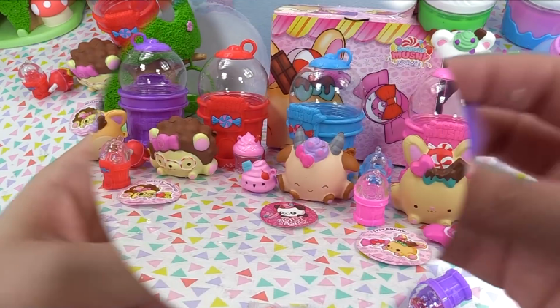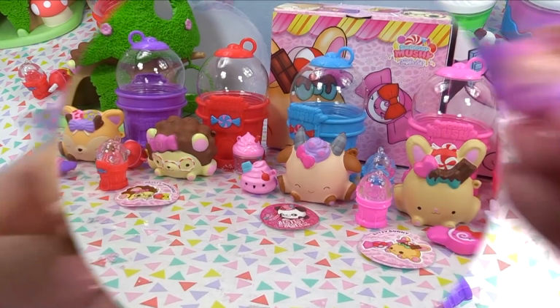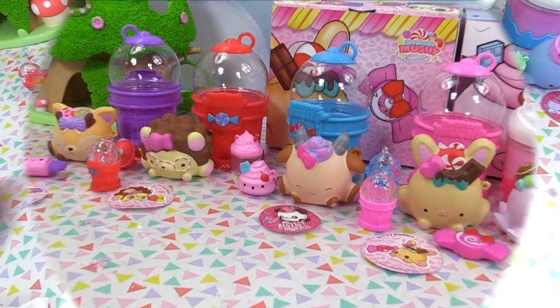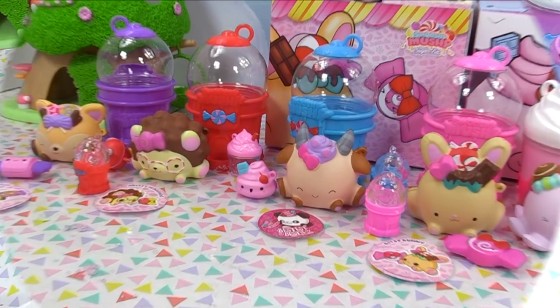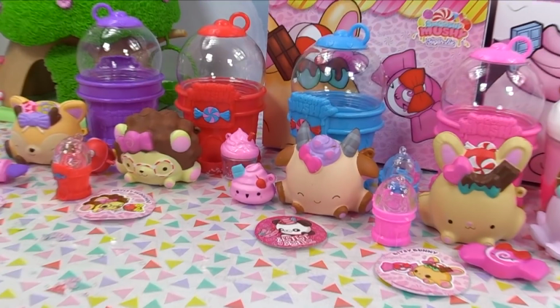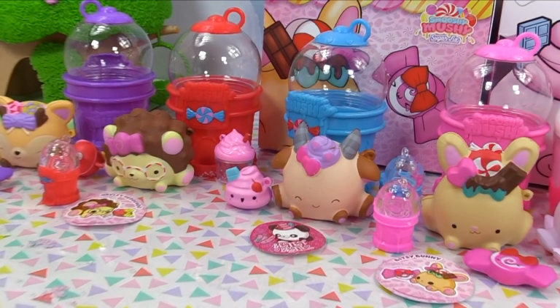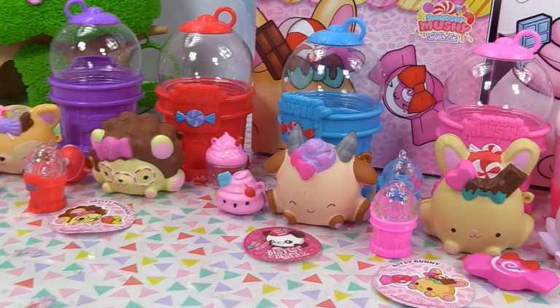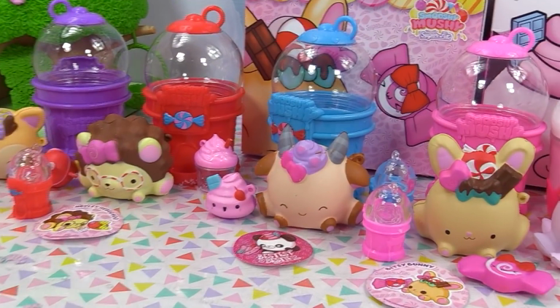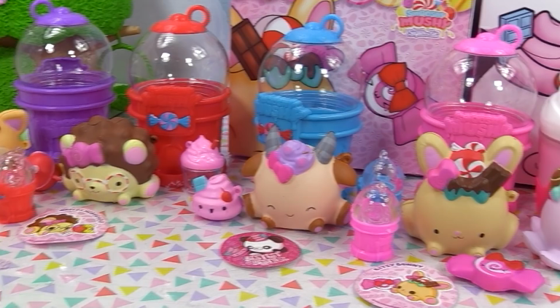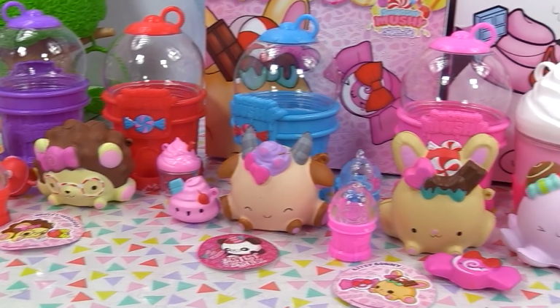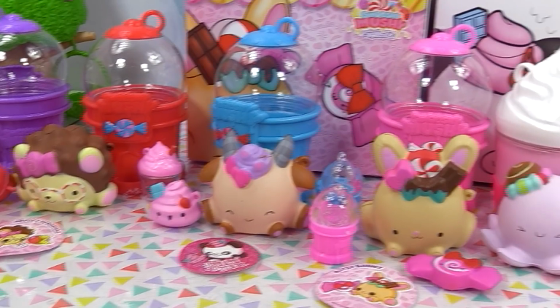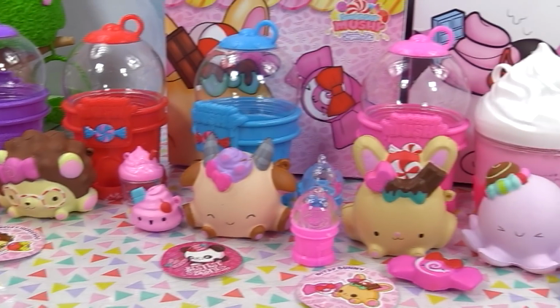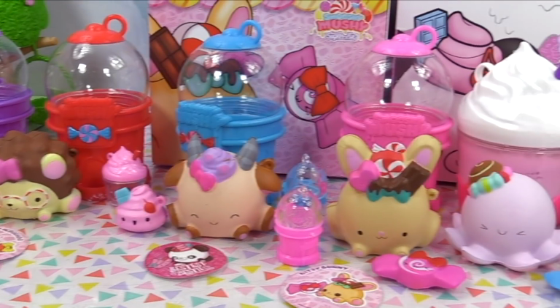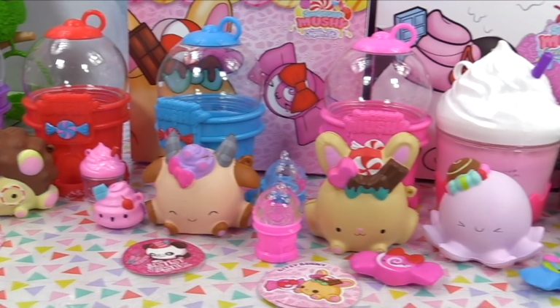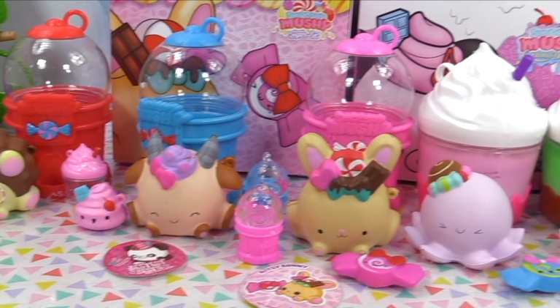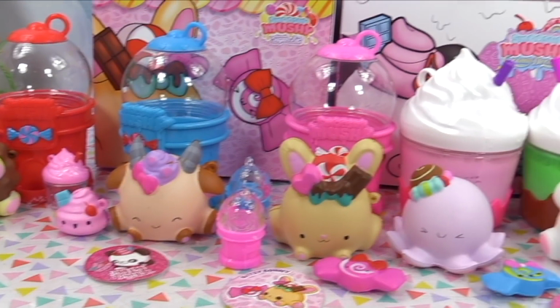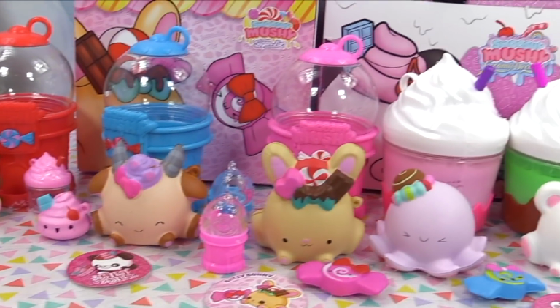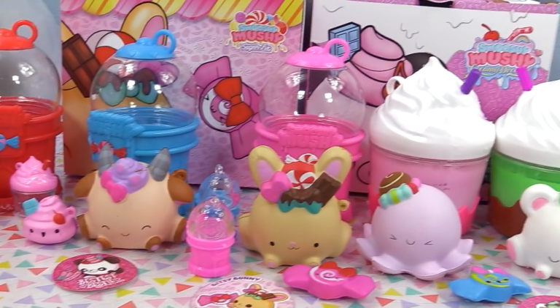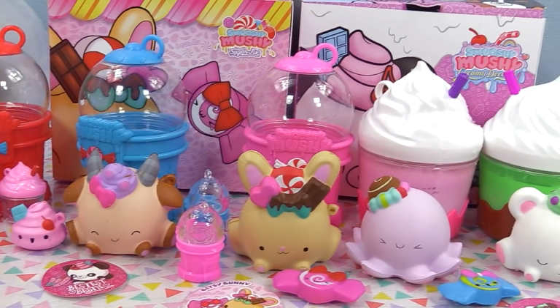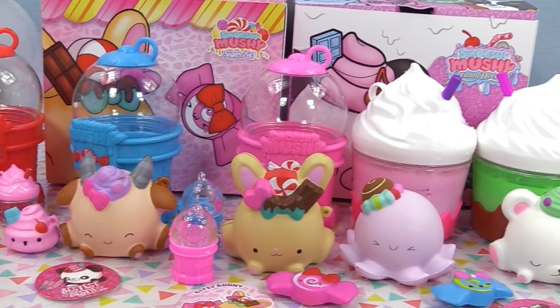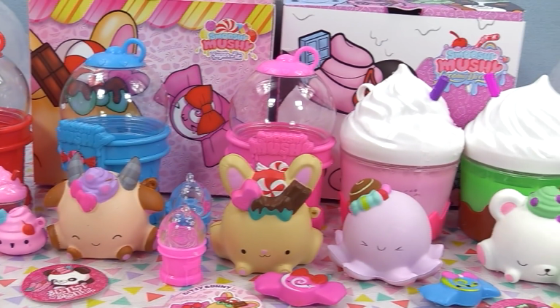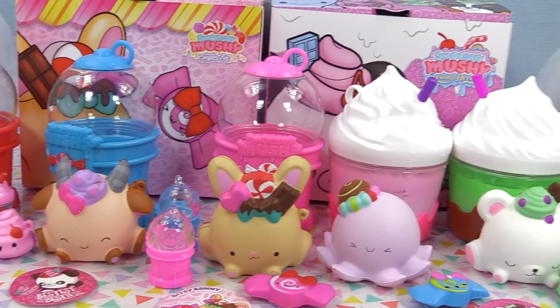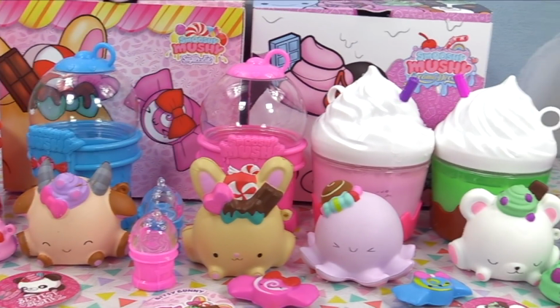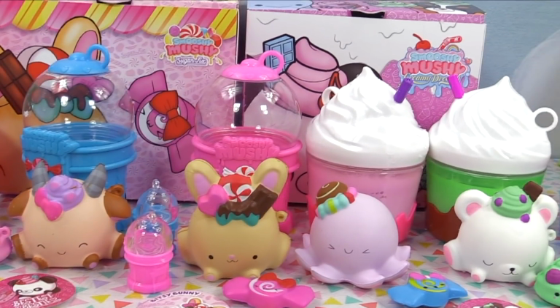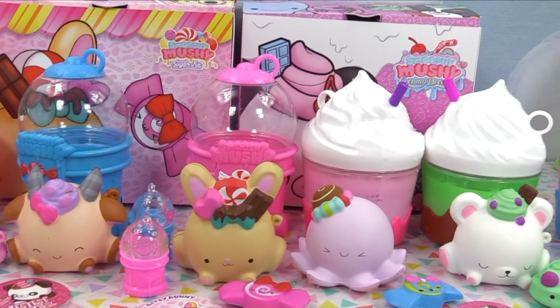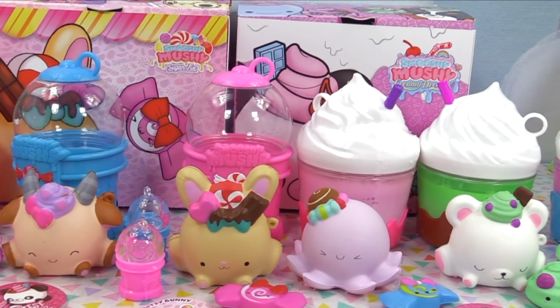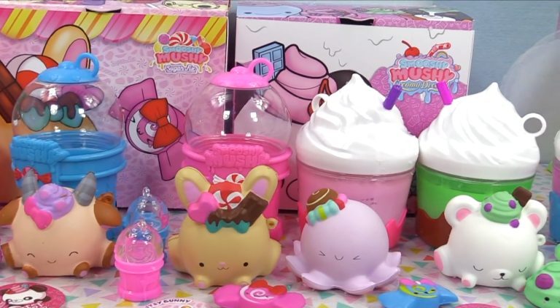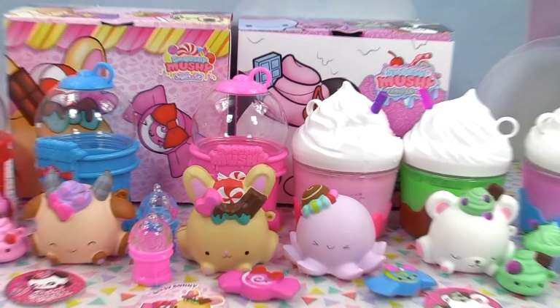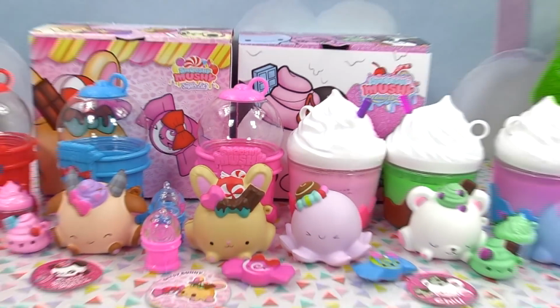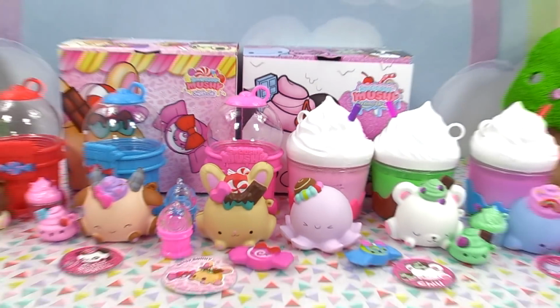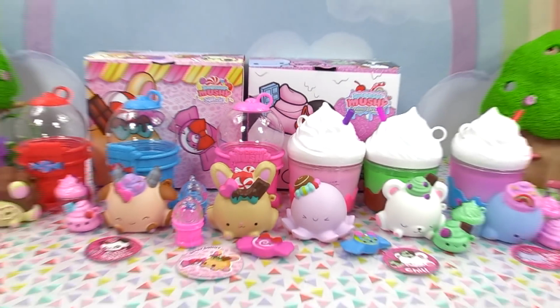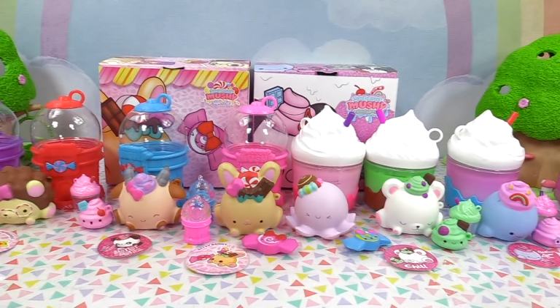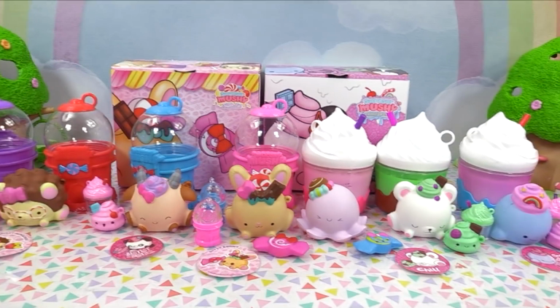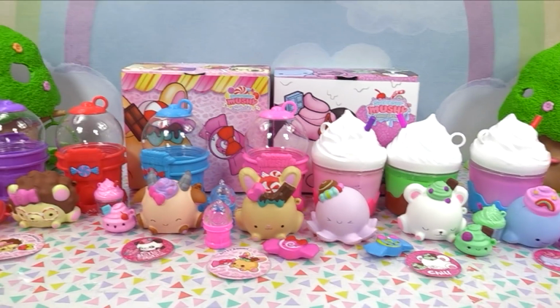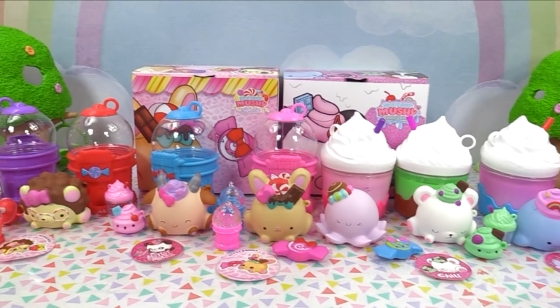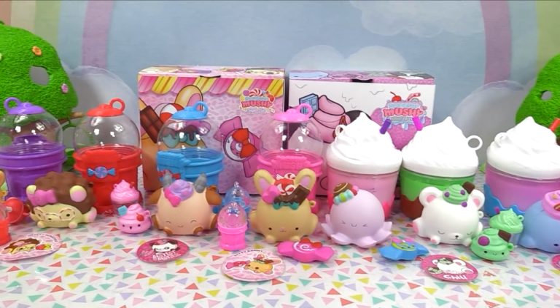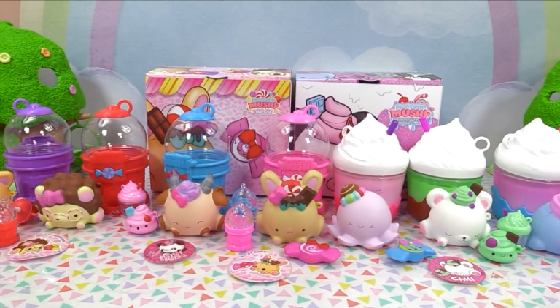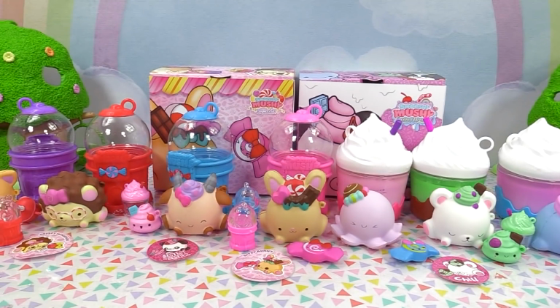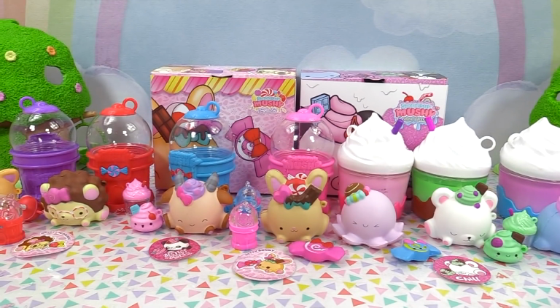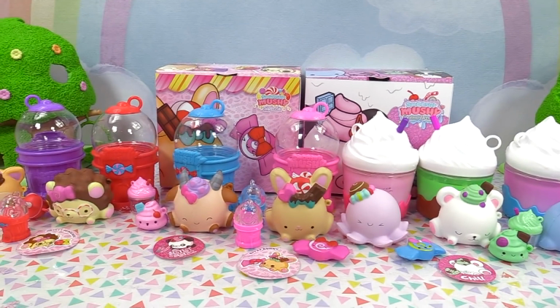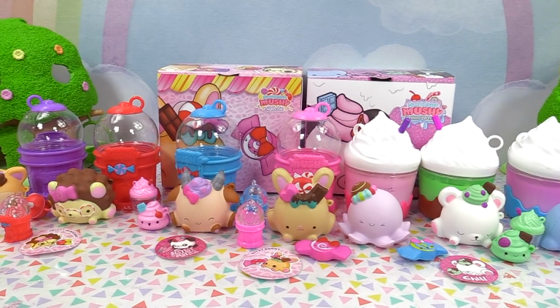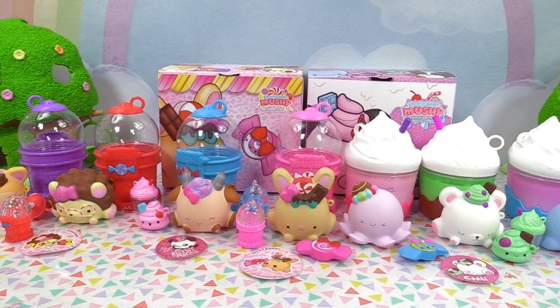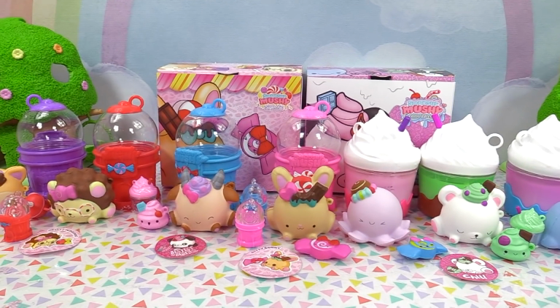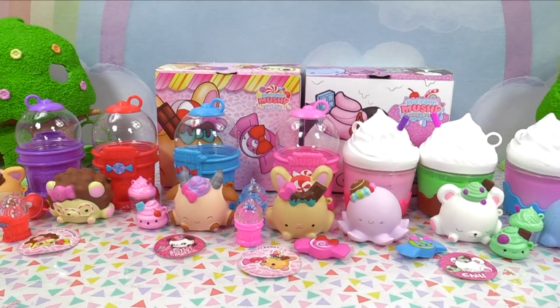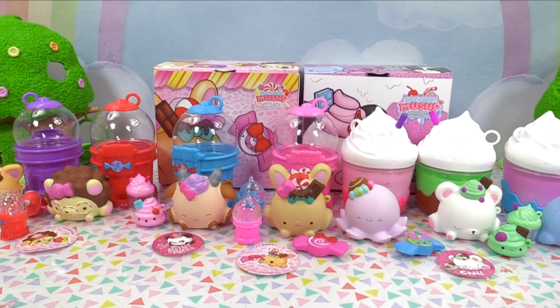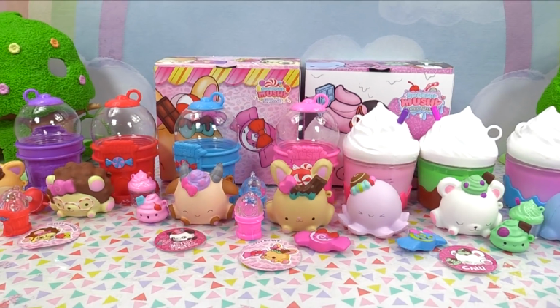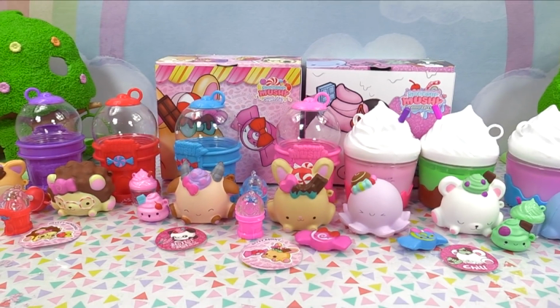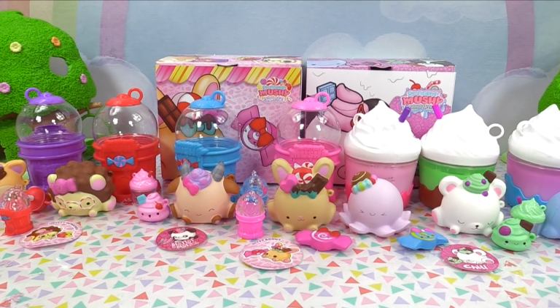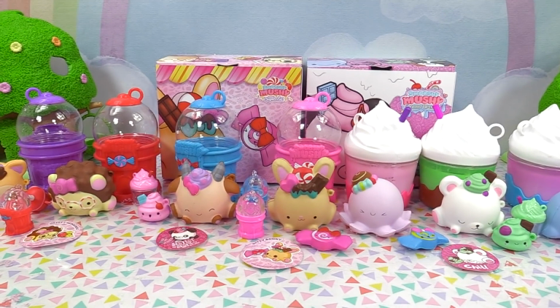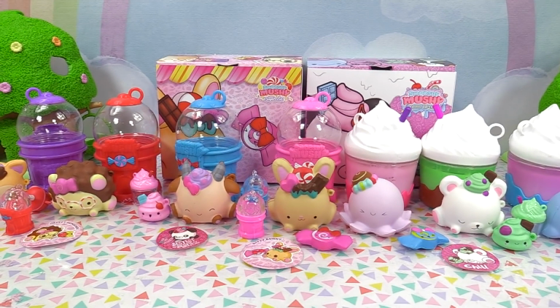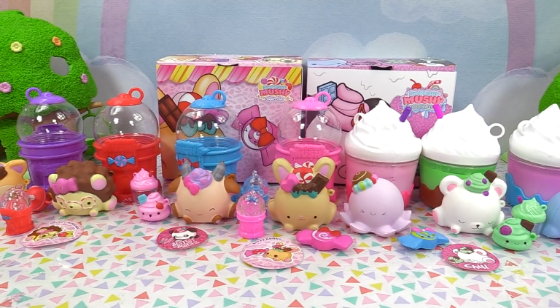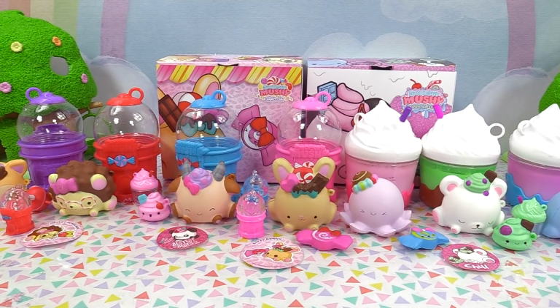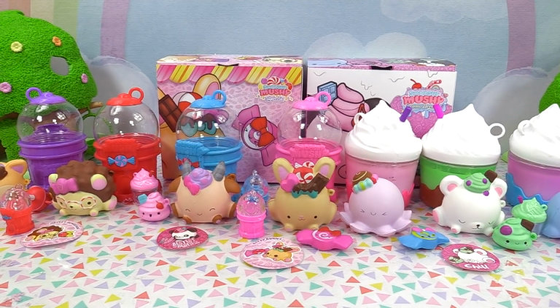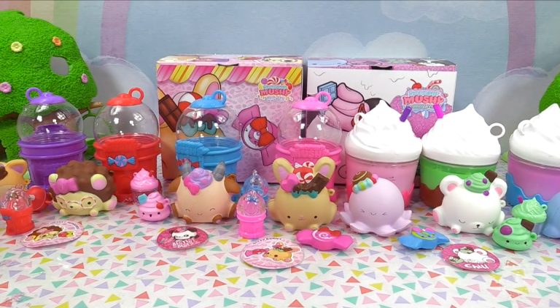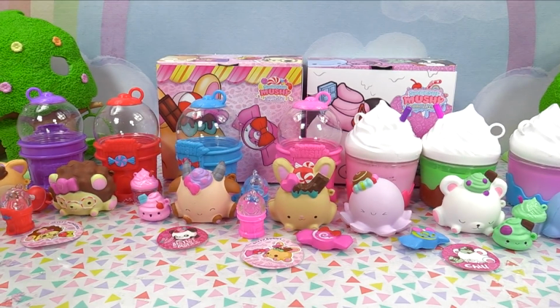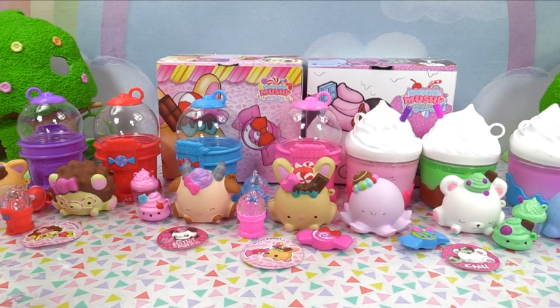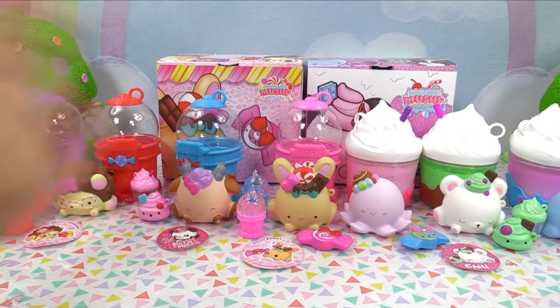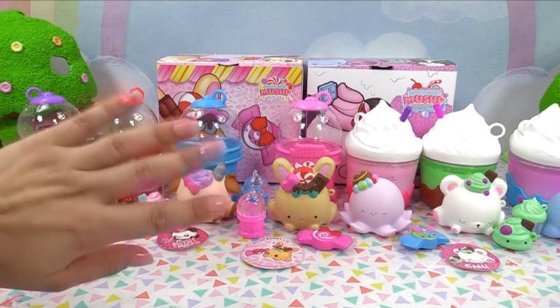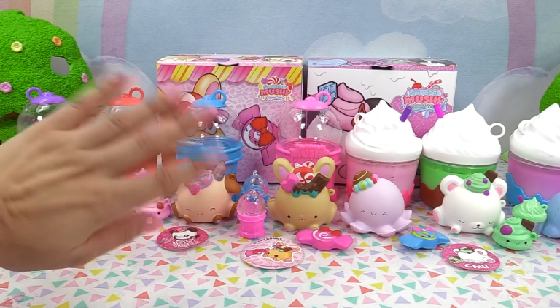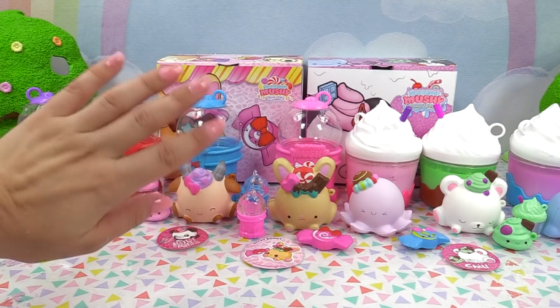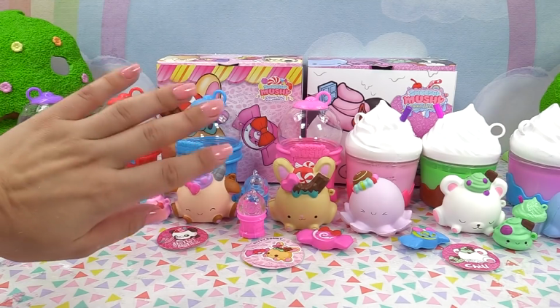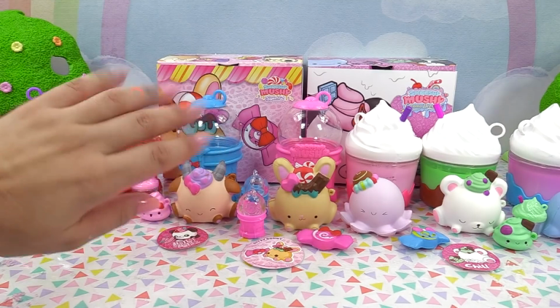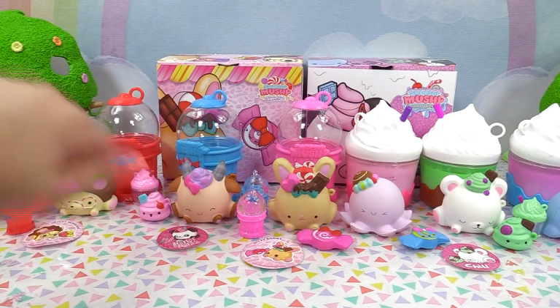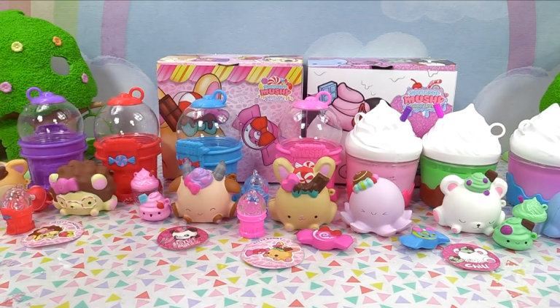Make your way on over to the comment section and let me know what you guys think about these cute little Smooshy Mushies, and I'll see you there. Bye for now!